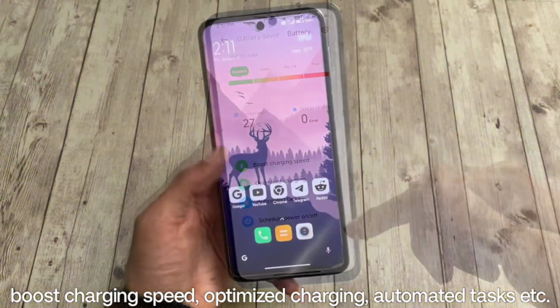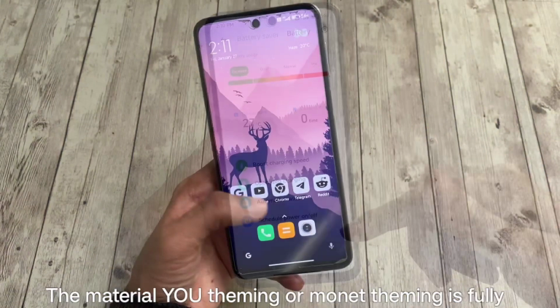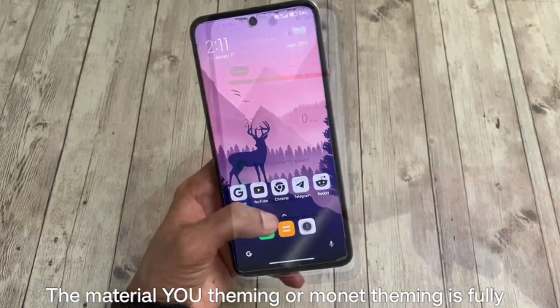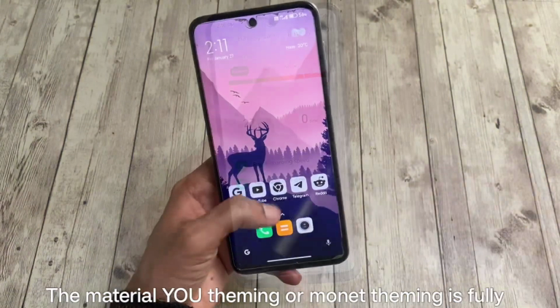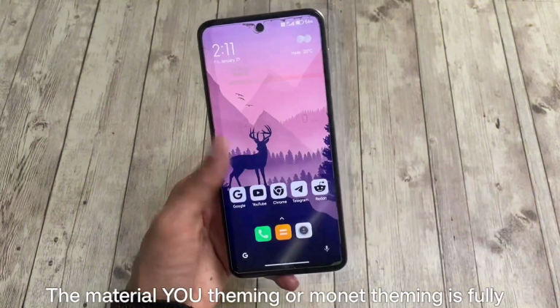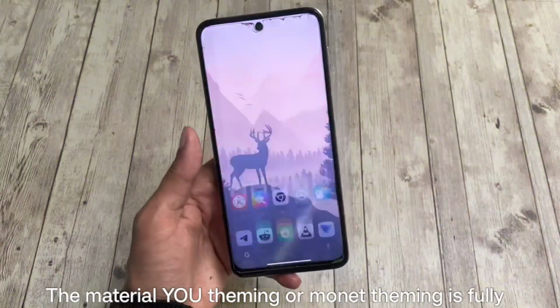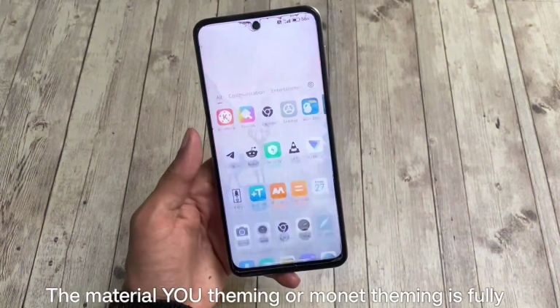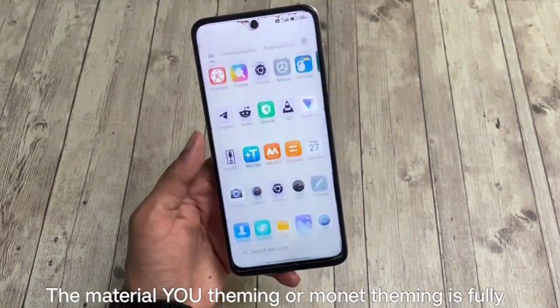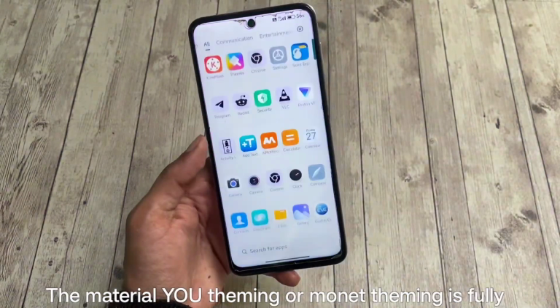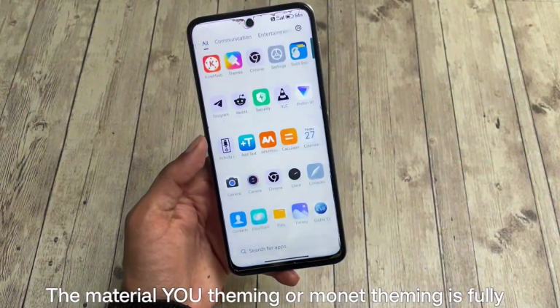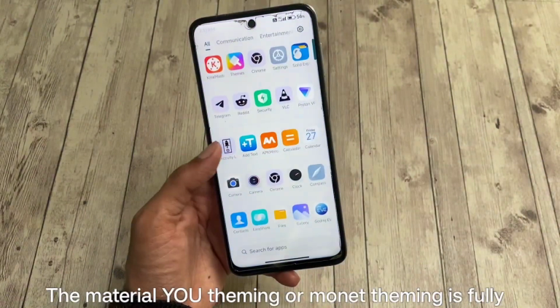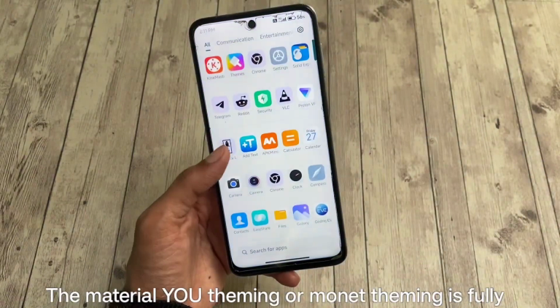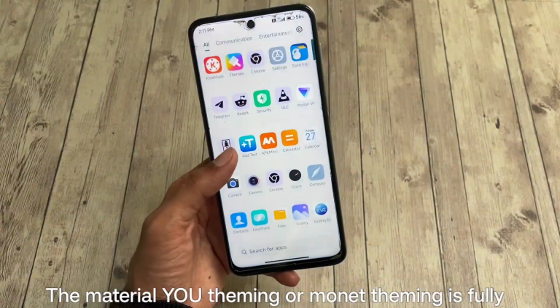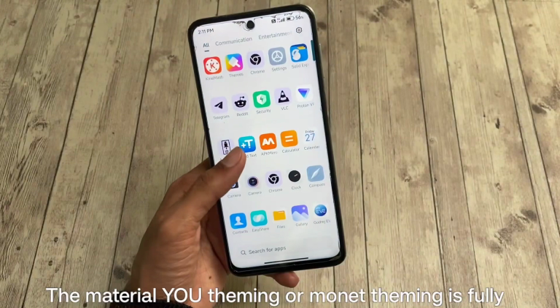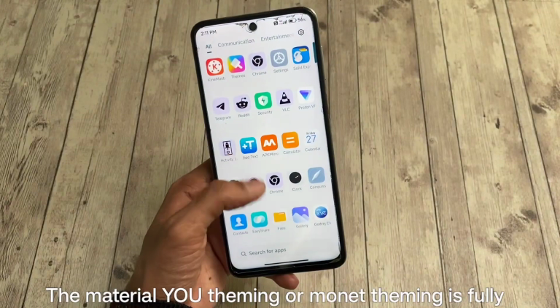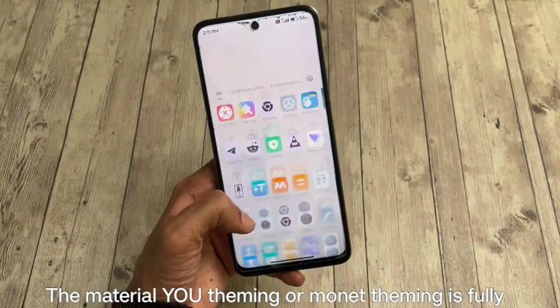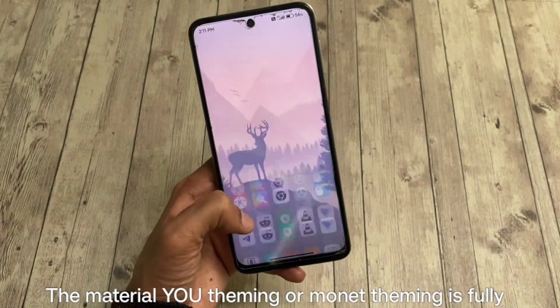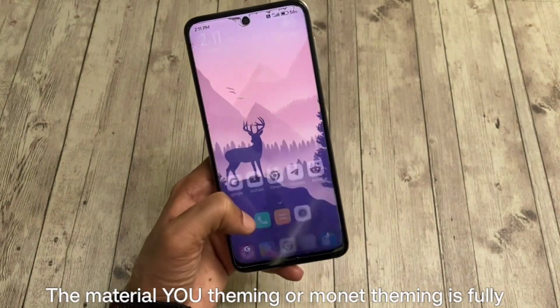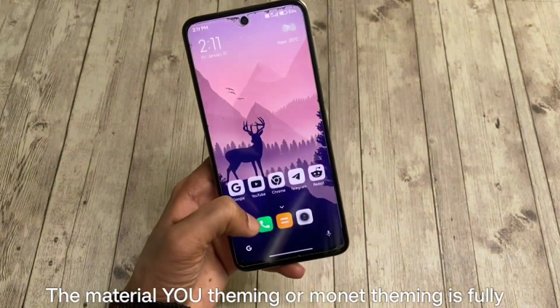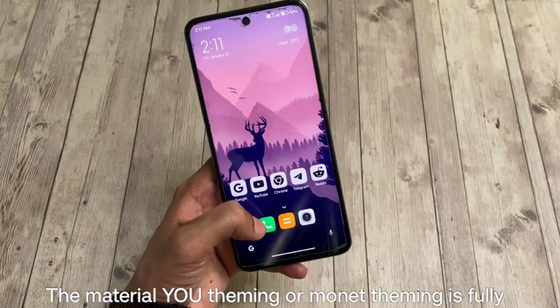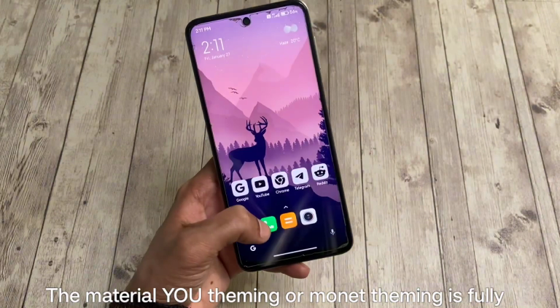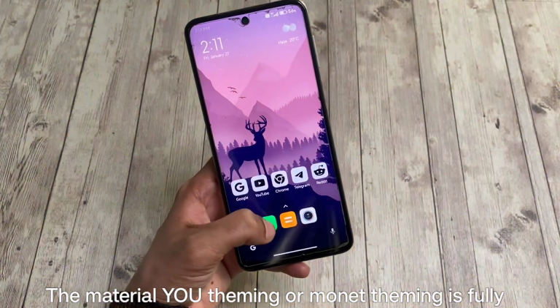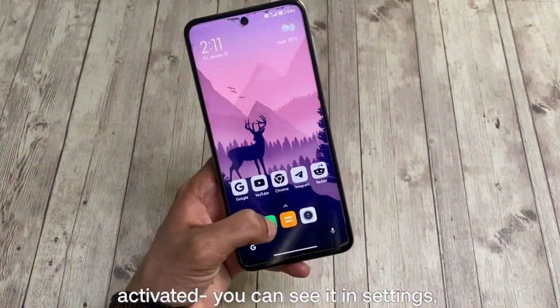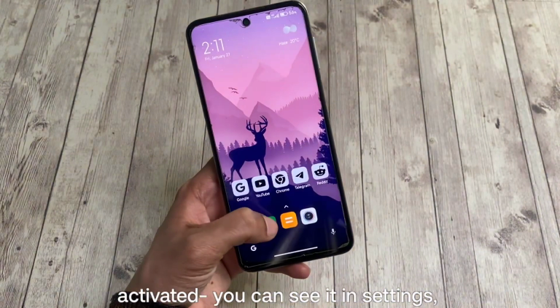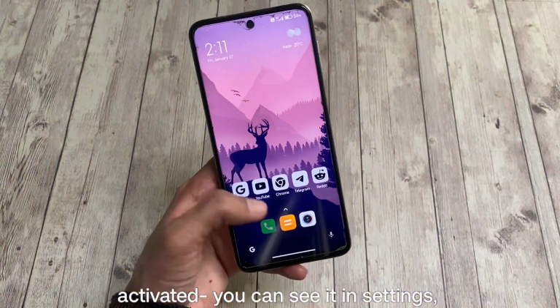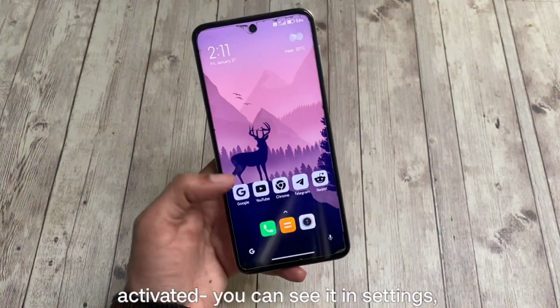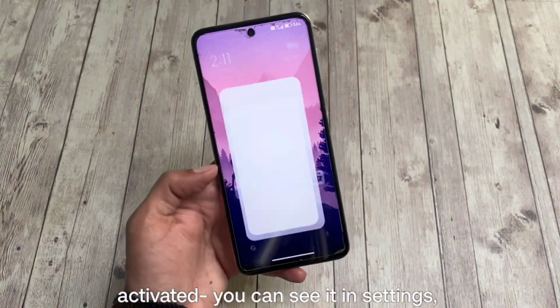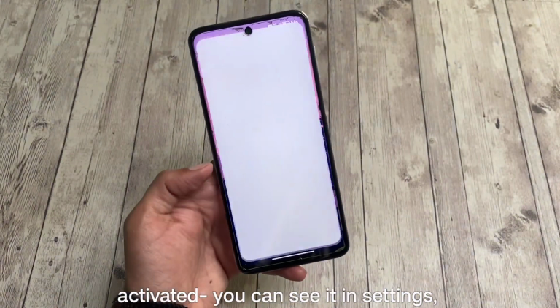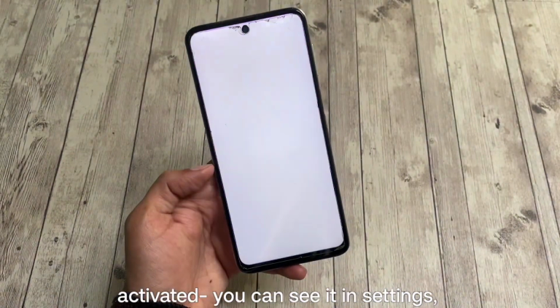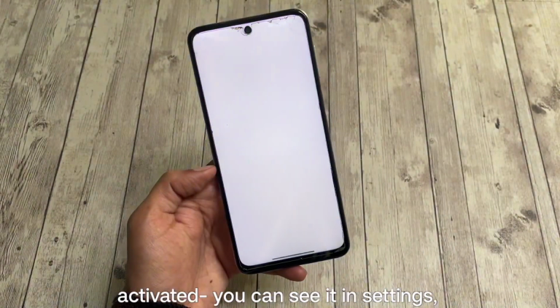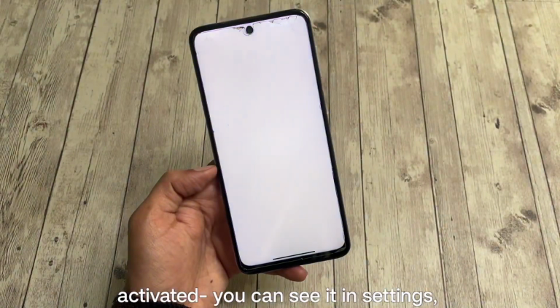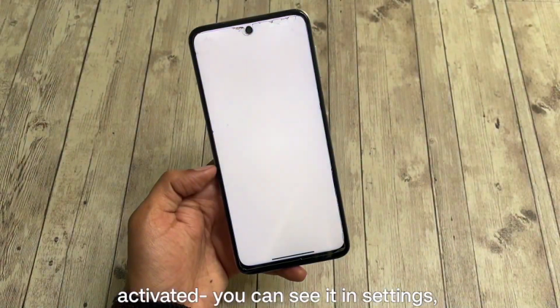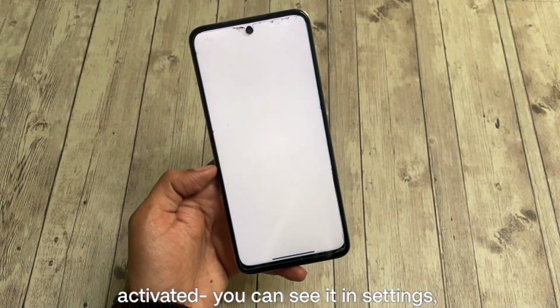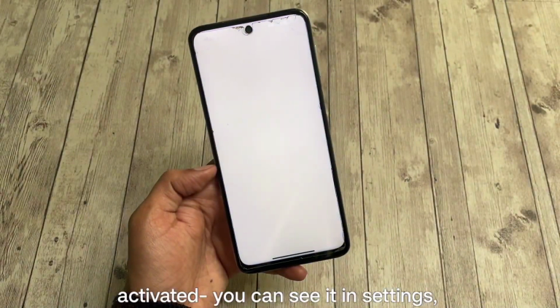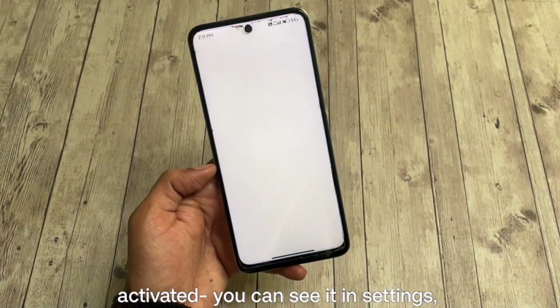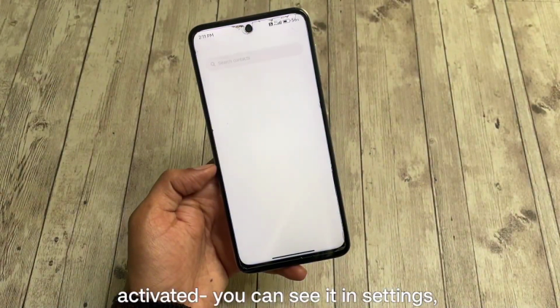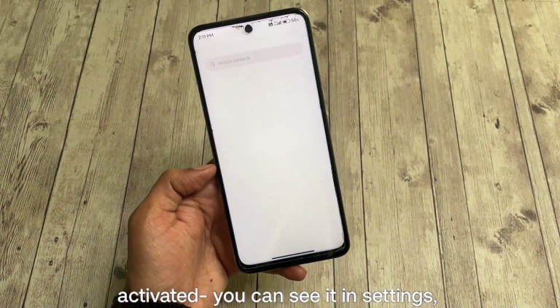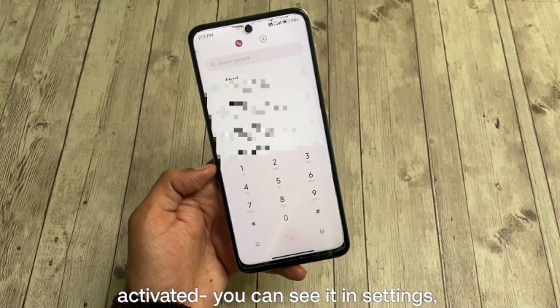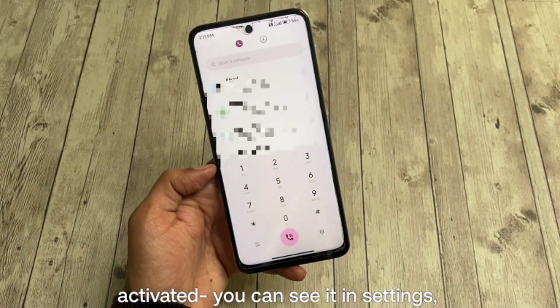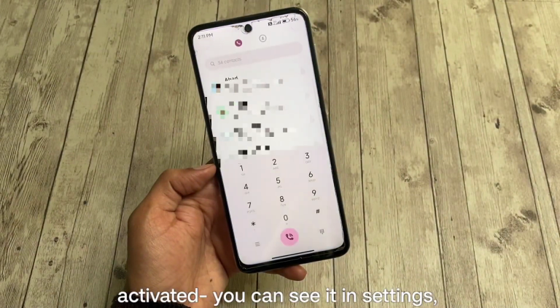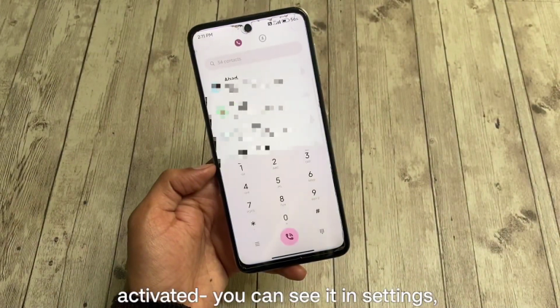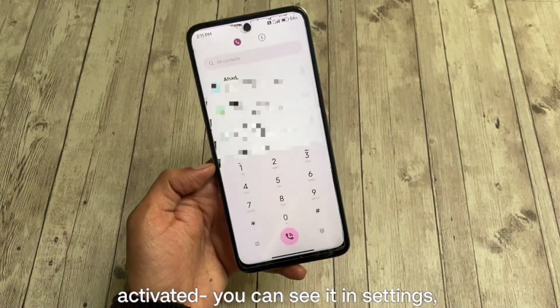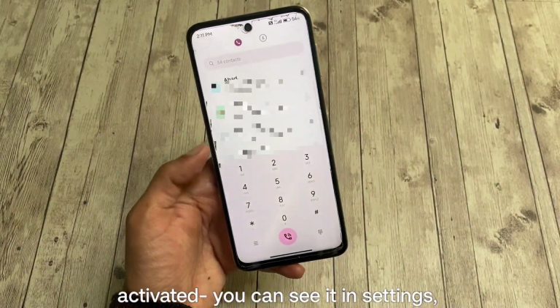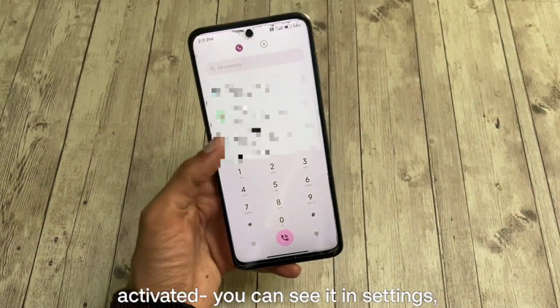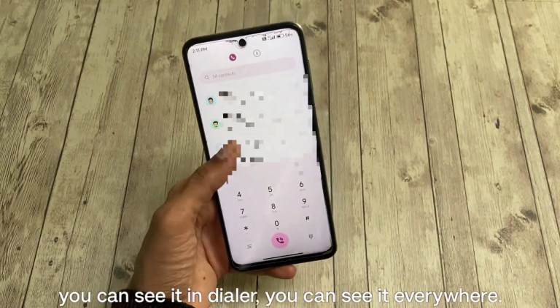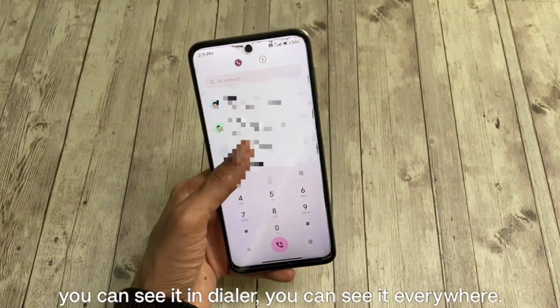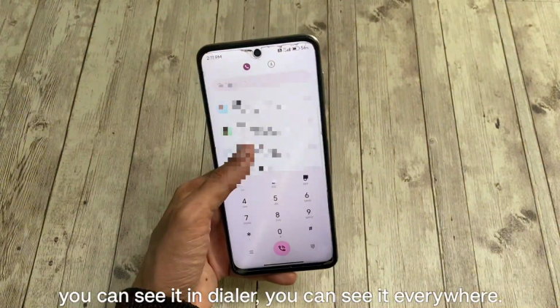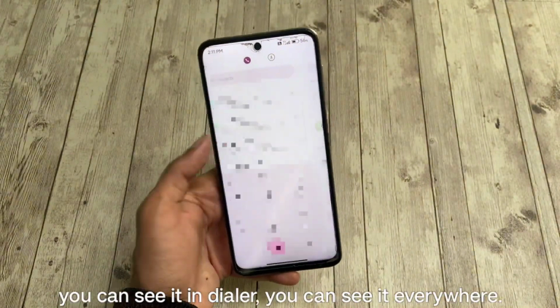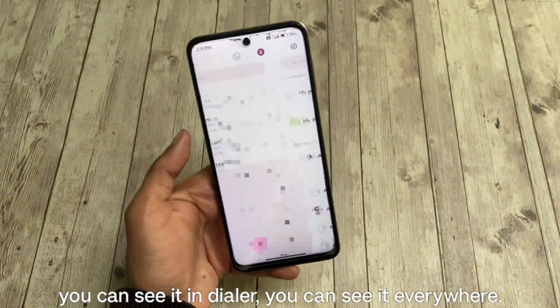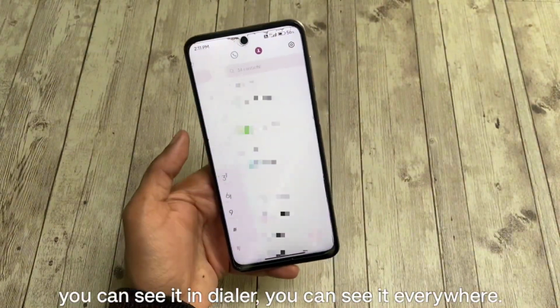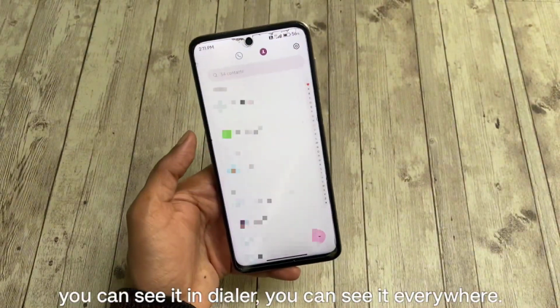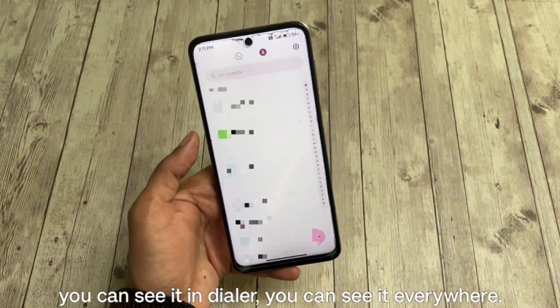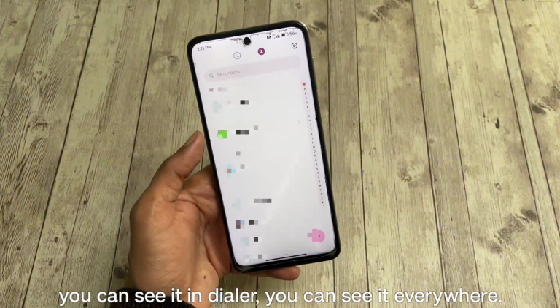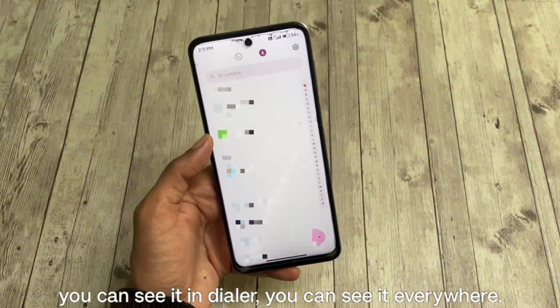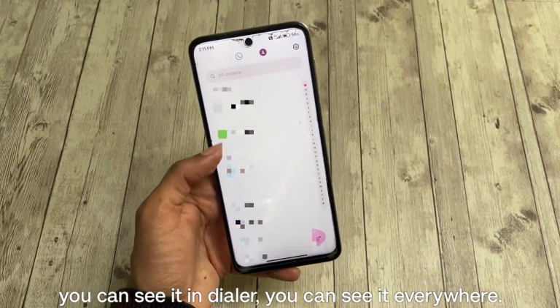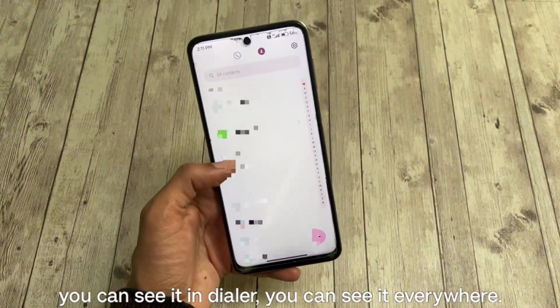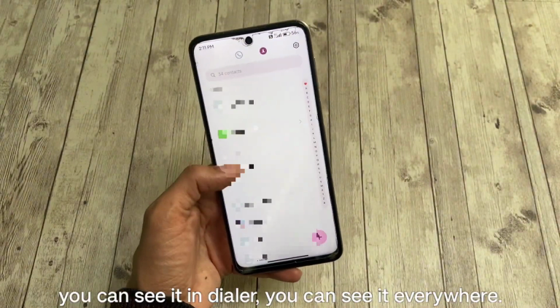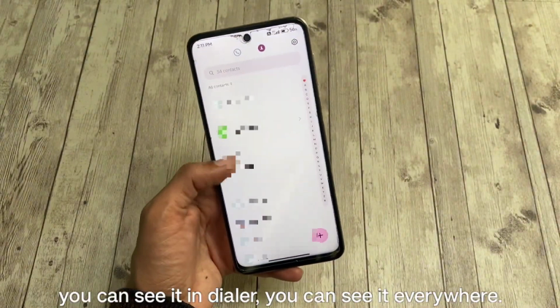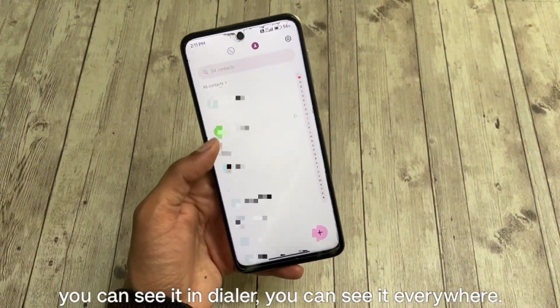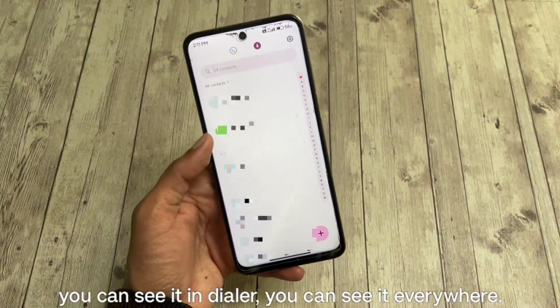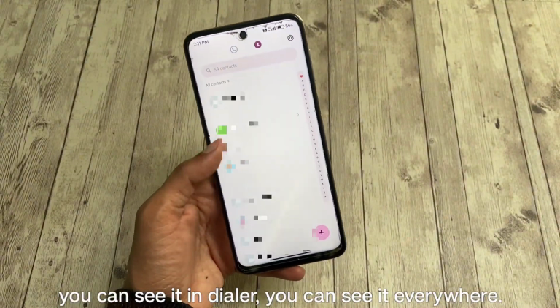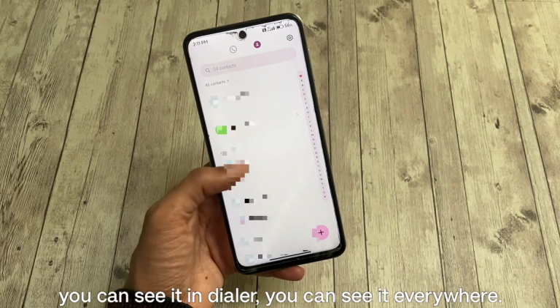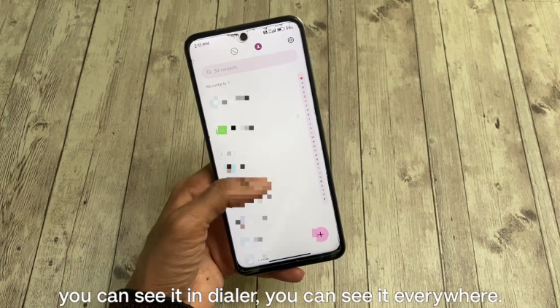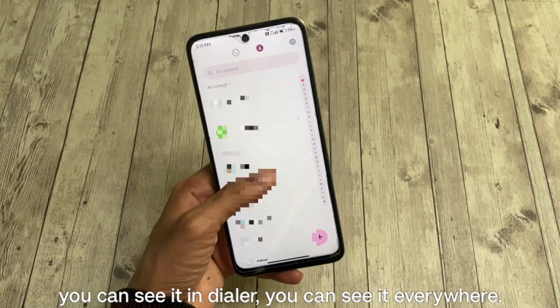The Material You theming, or monochrome theming, is fully activated. You can see it in settings, you can see it in the dialer — you can see it everywhere.